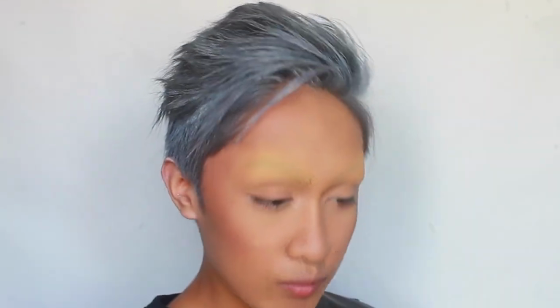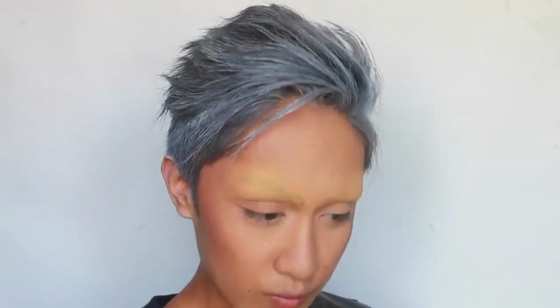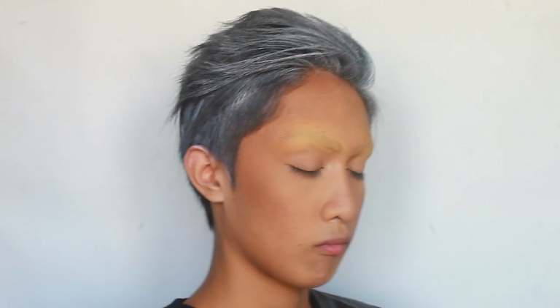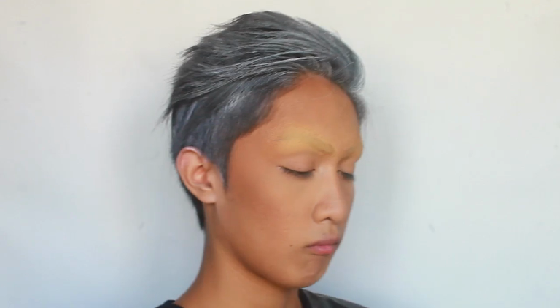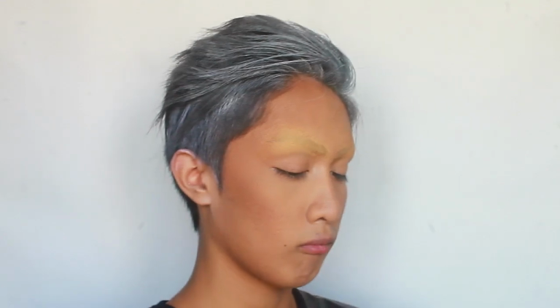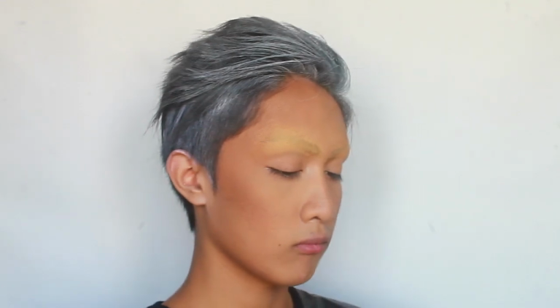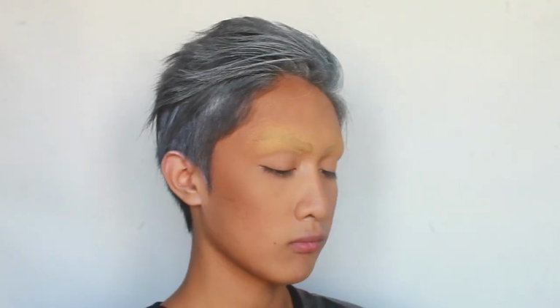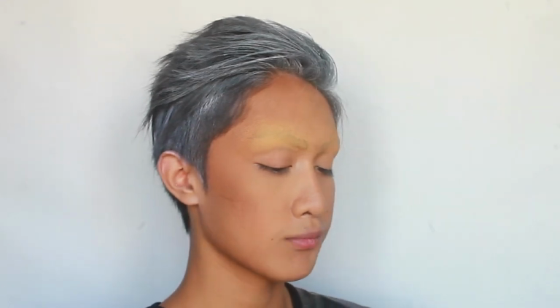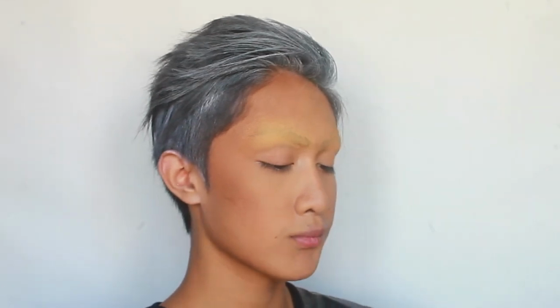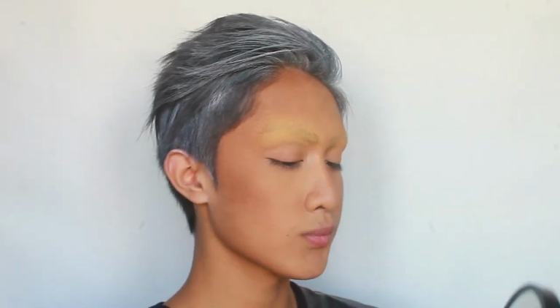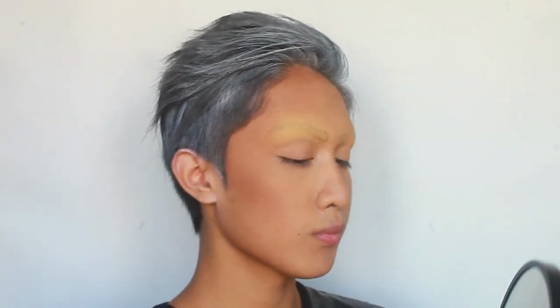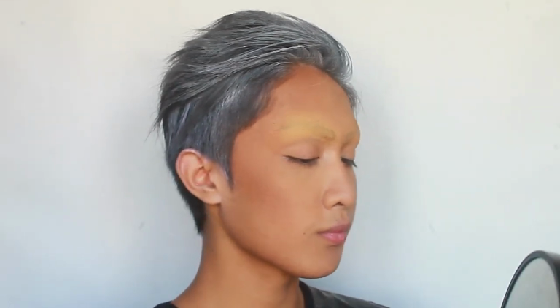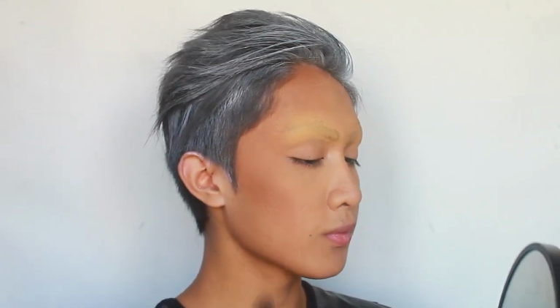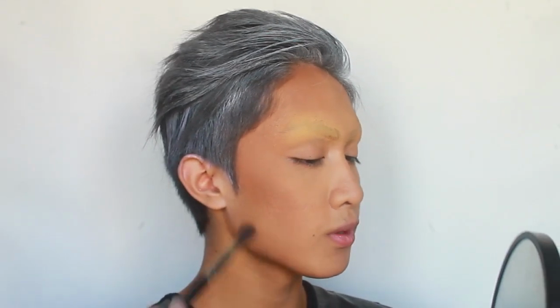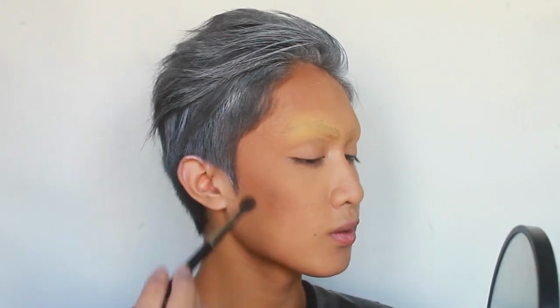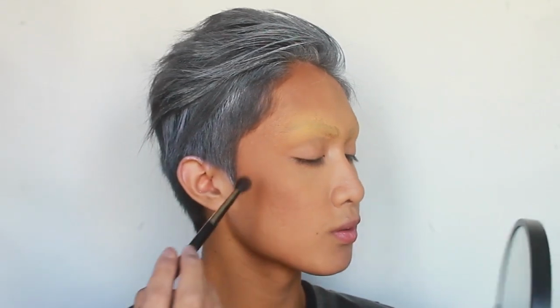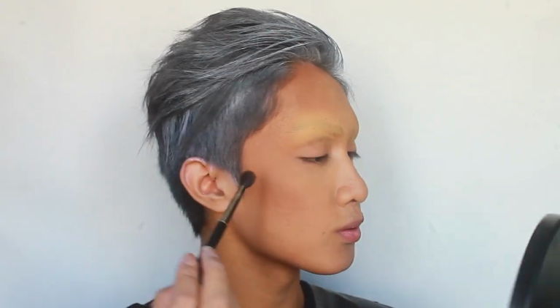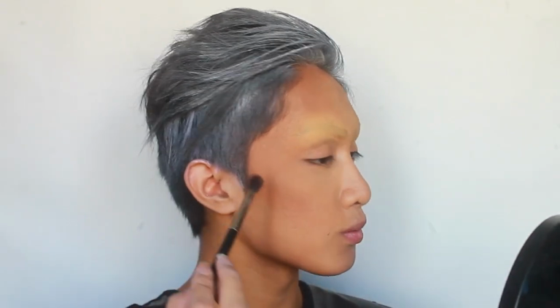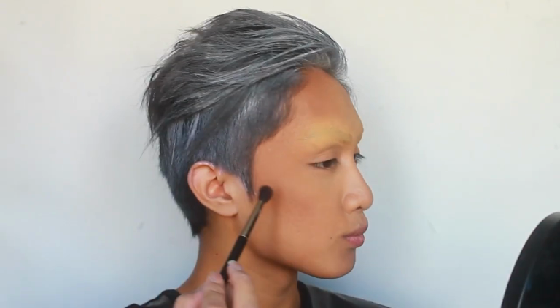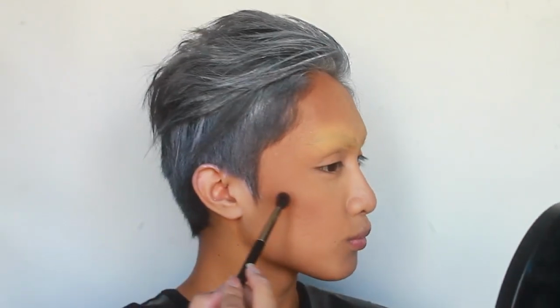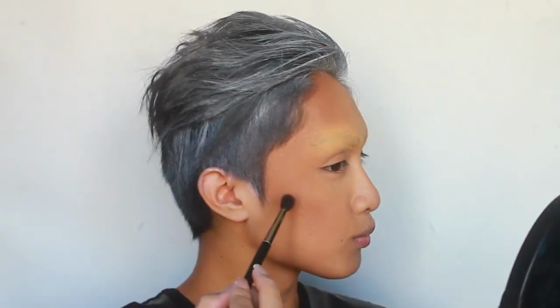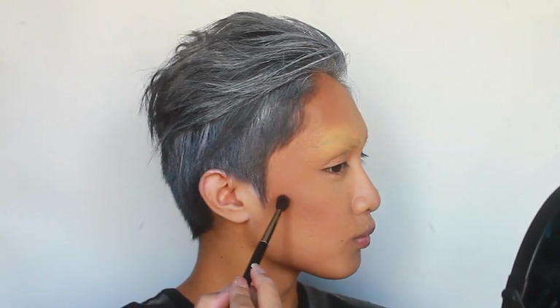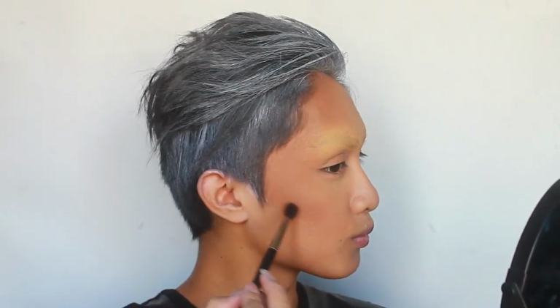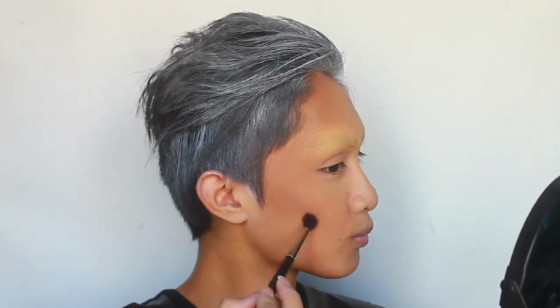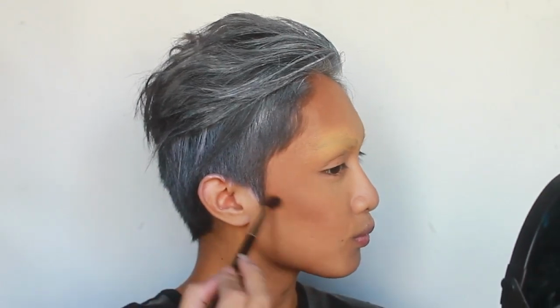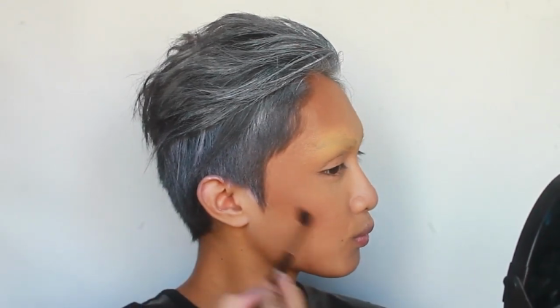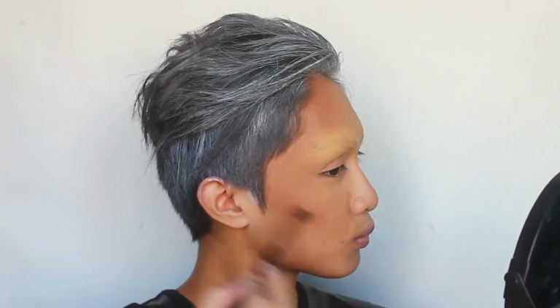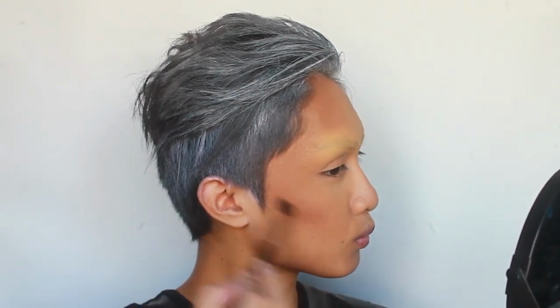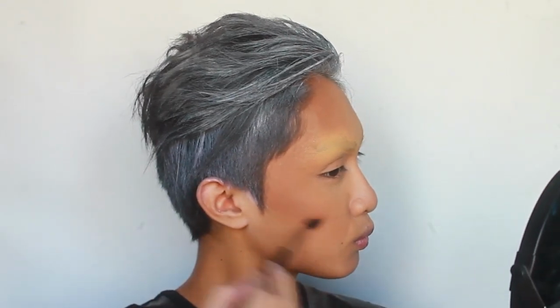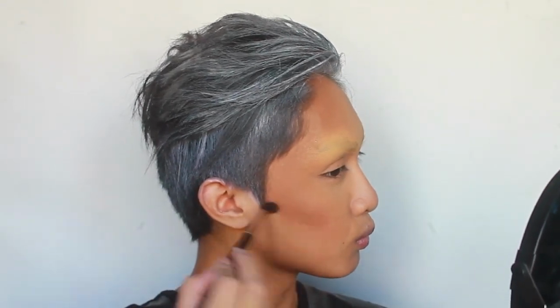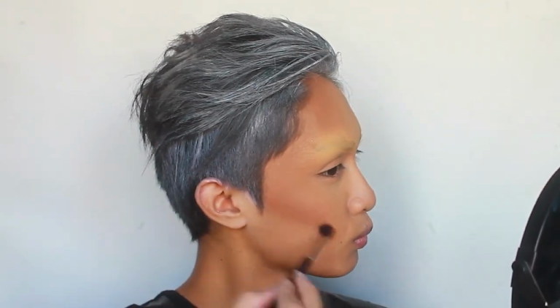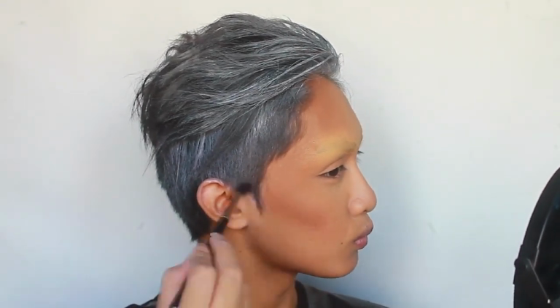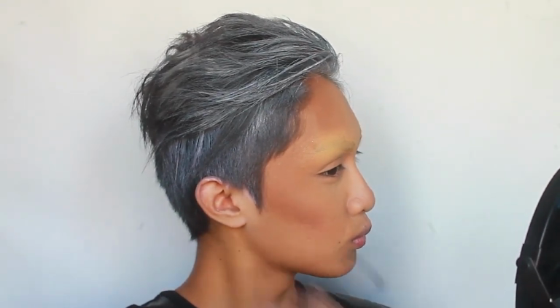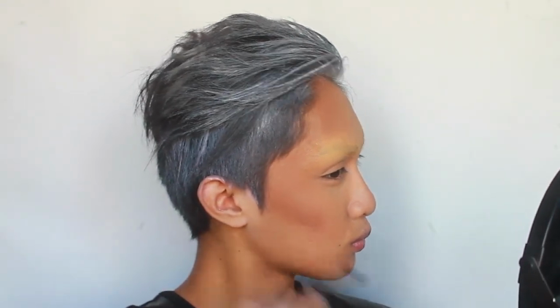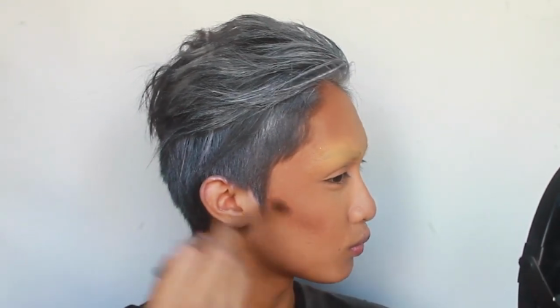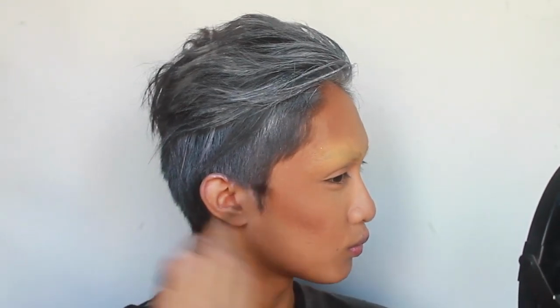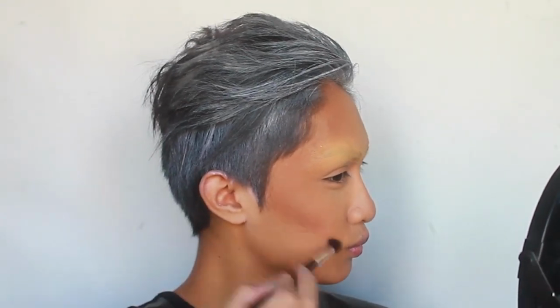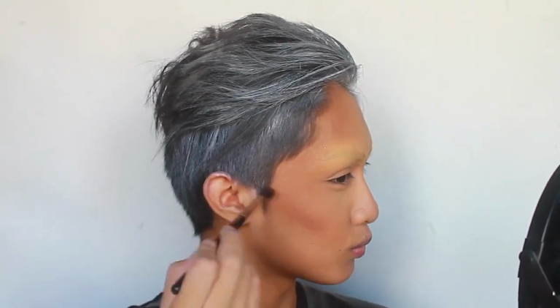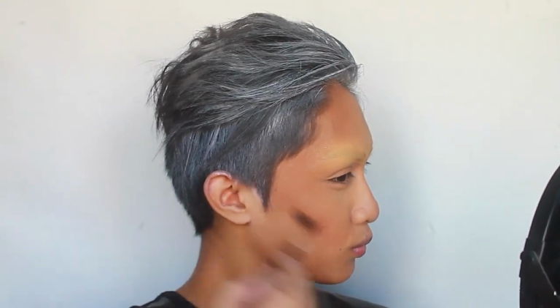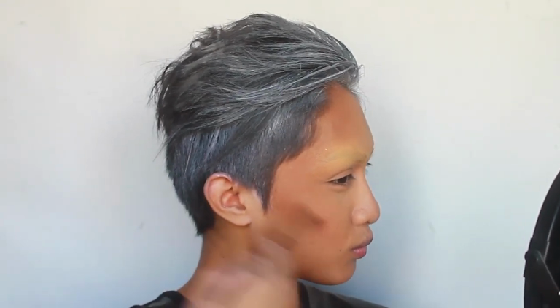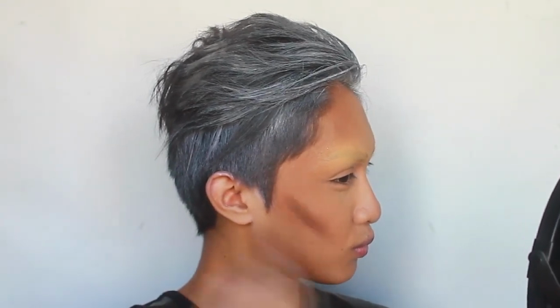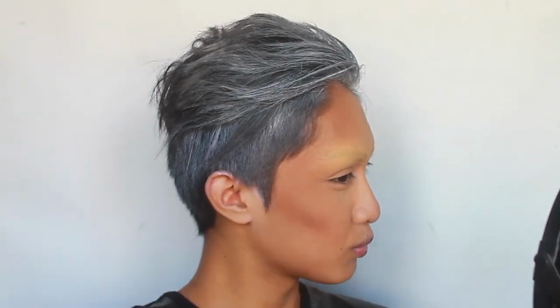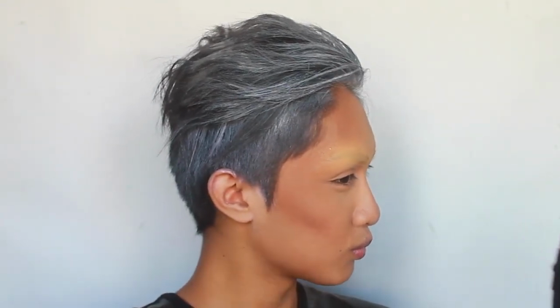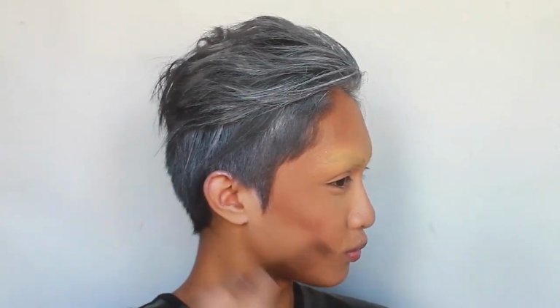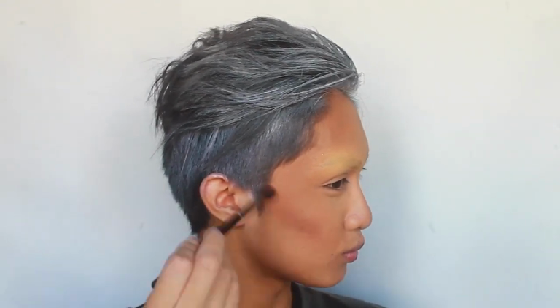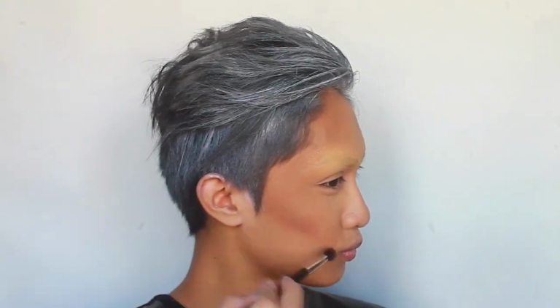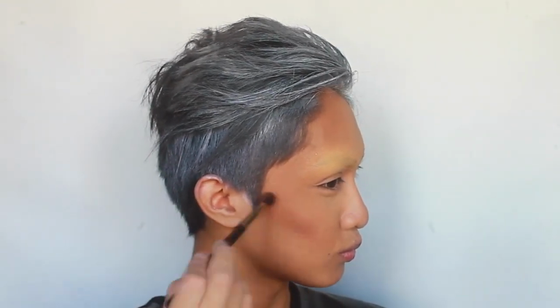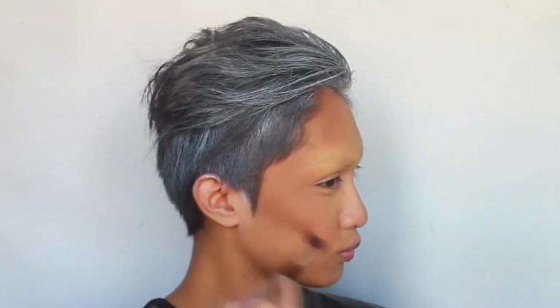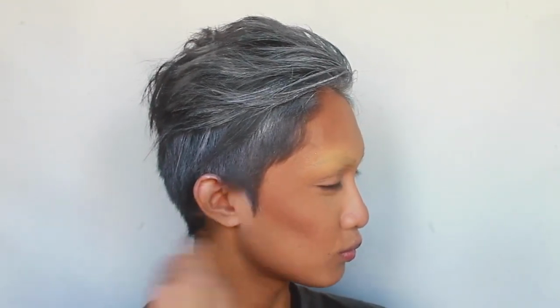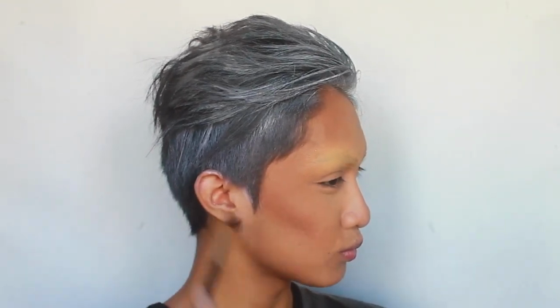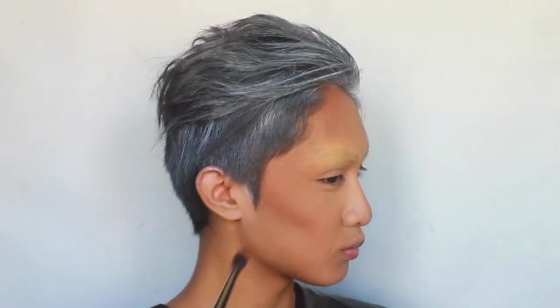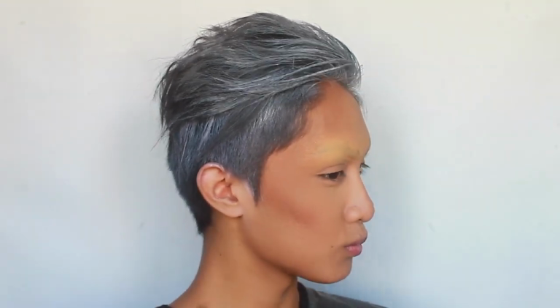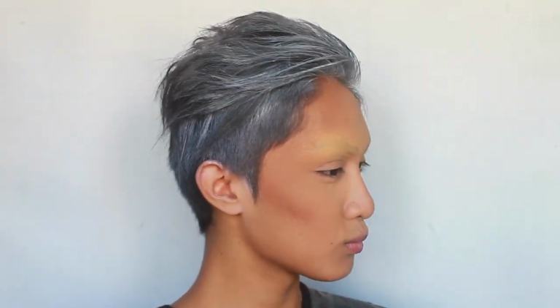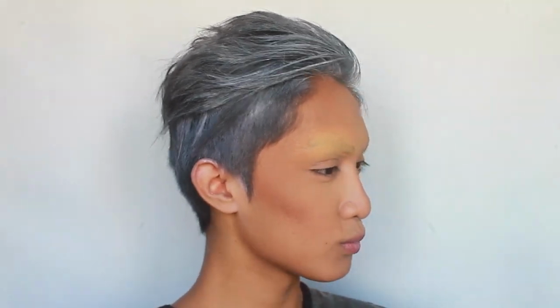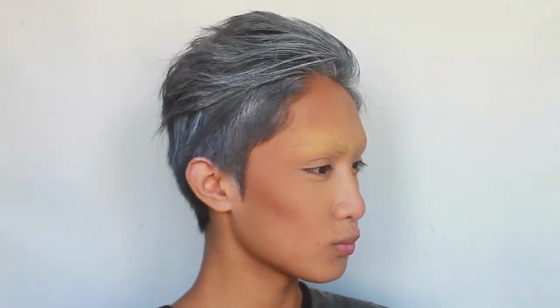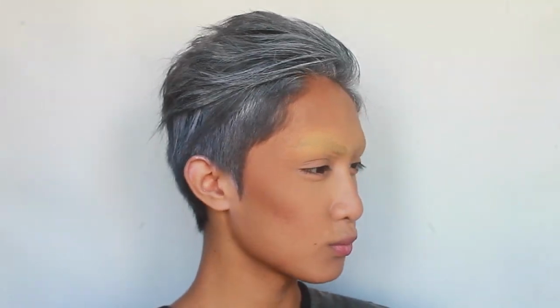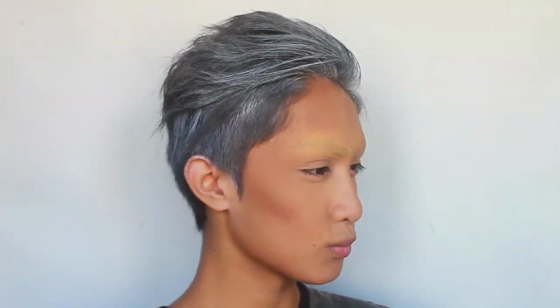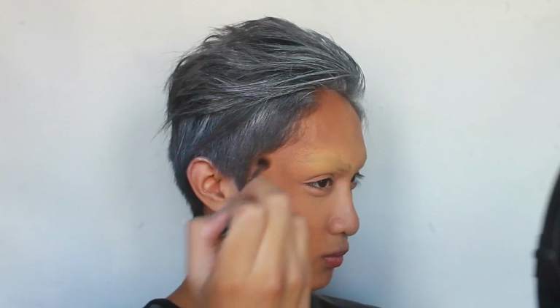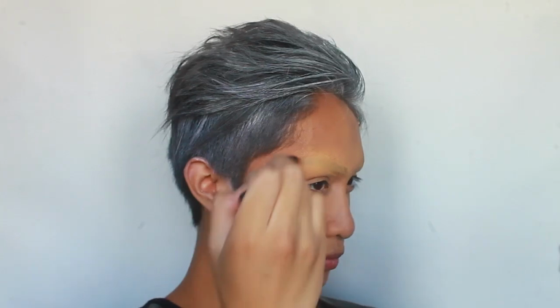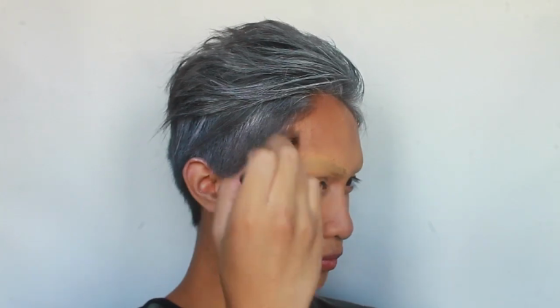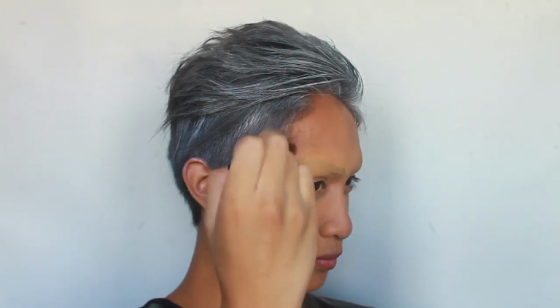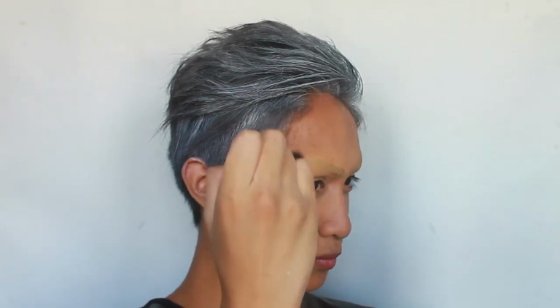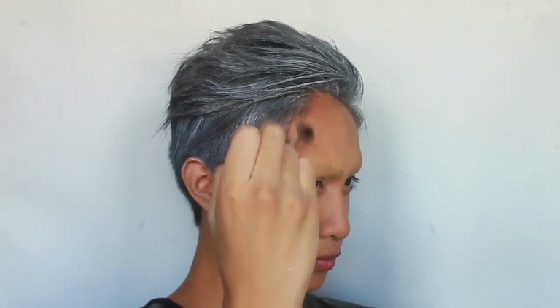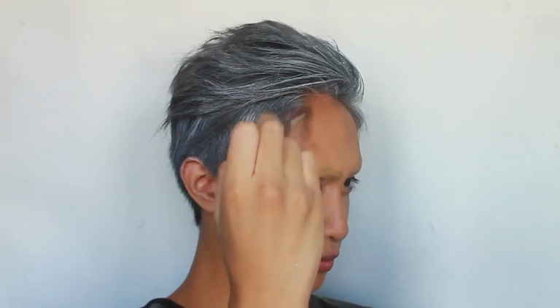Now take a darker contour color. I'm actually using a brown eyeshadow on a large eyeshadow blending brush. I'm deepening my contour in the hollow of my cheeks and my temples.